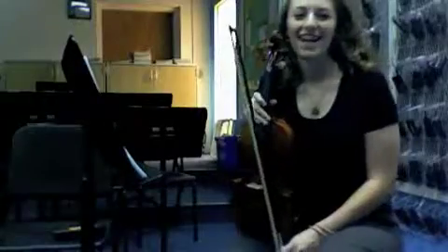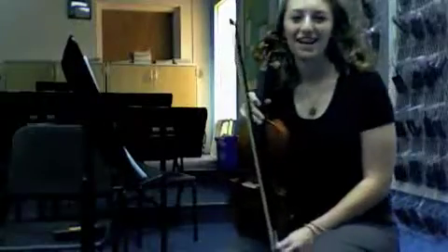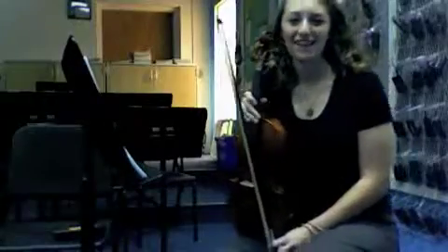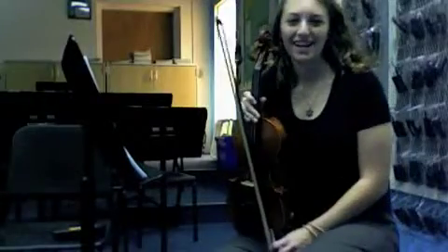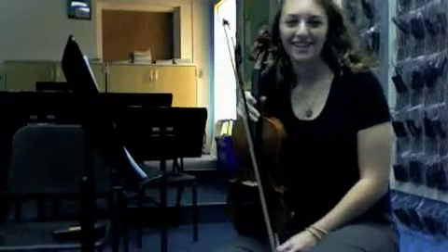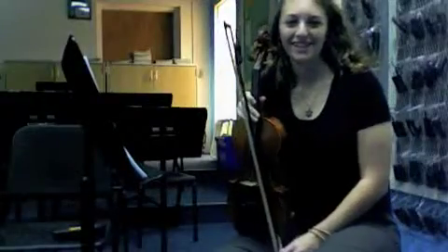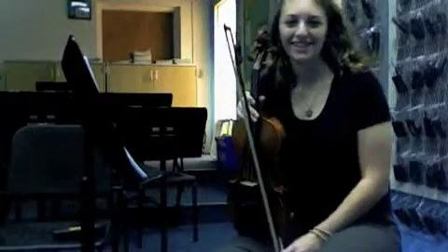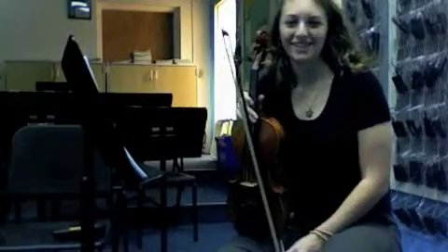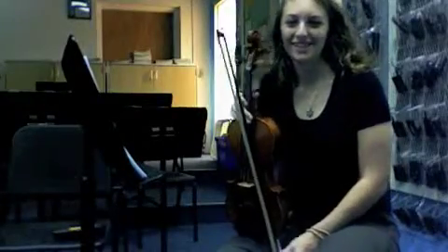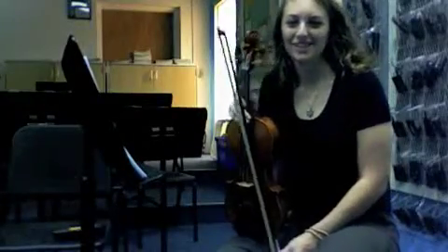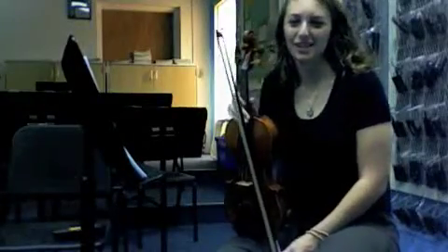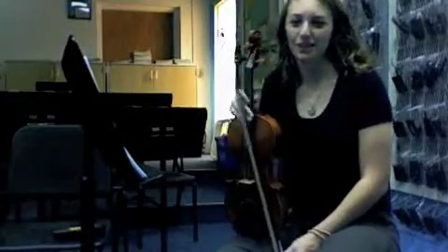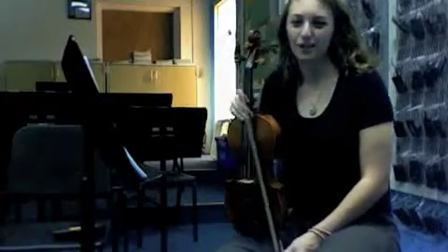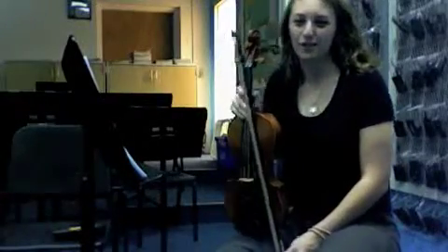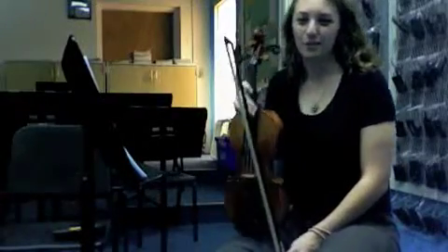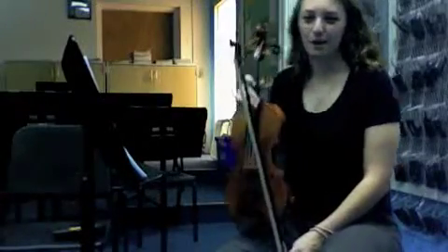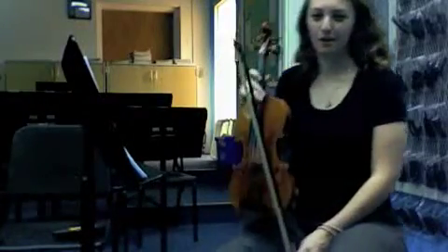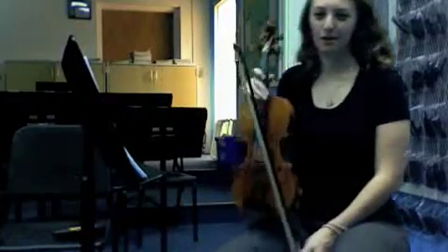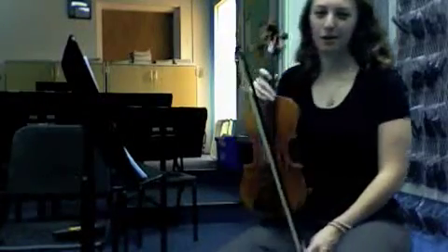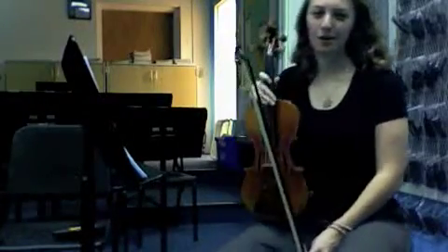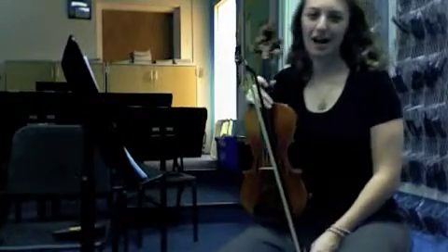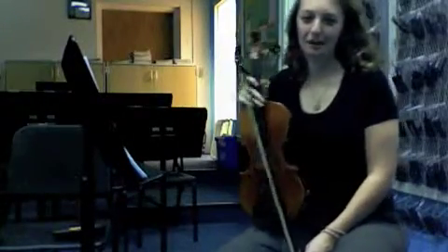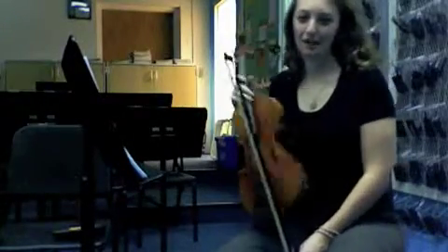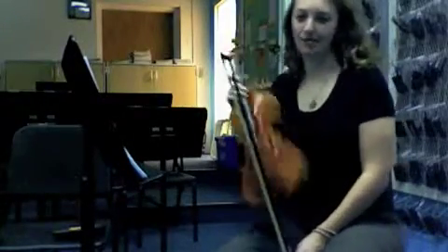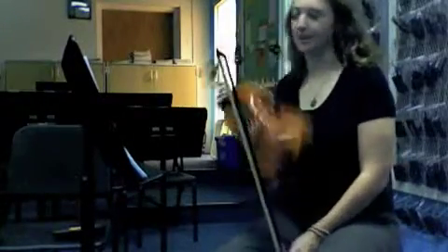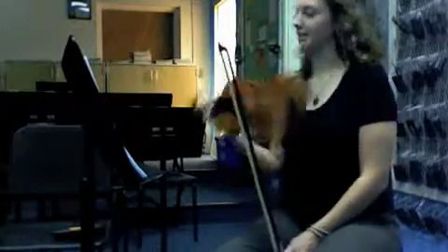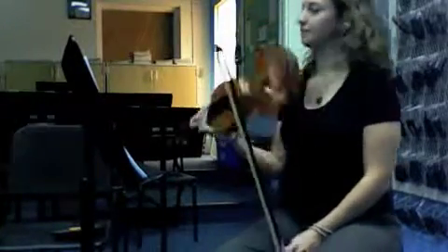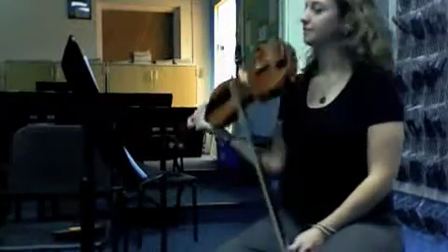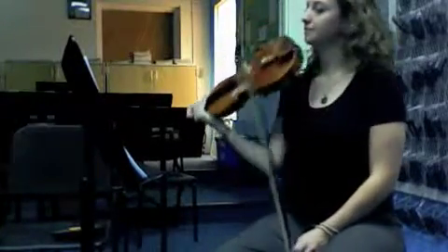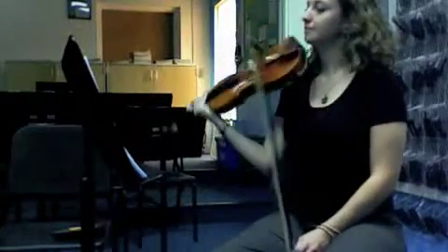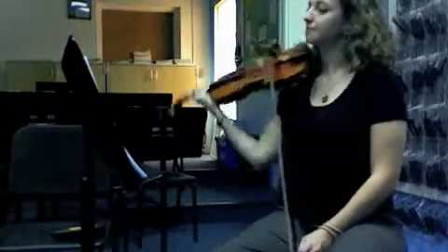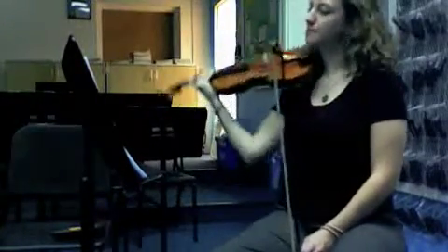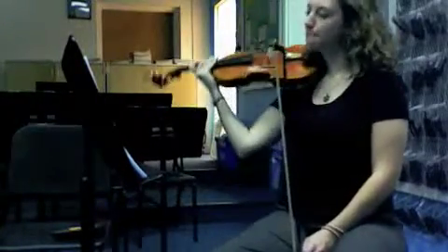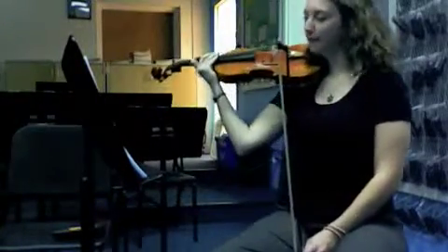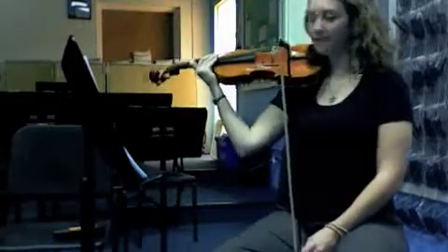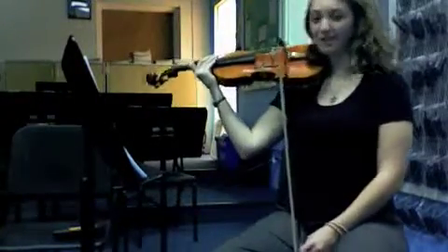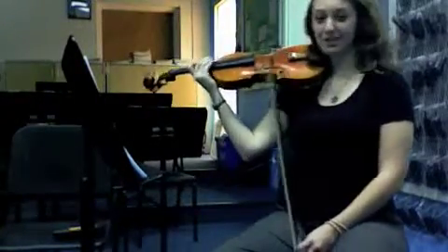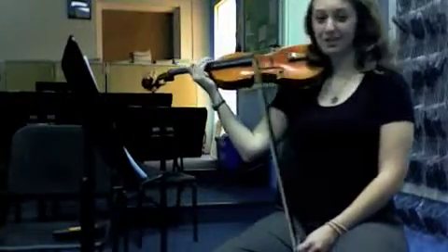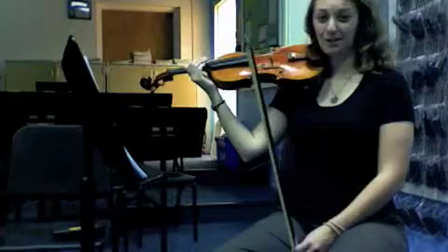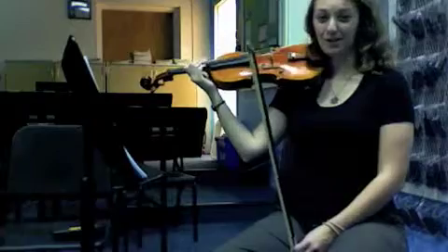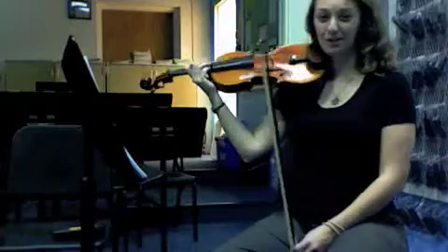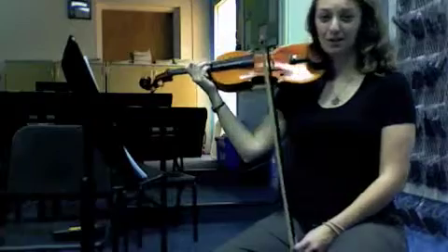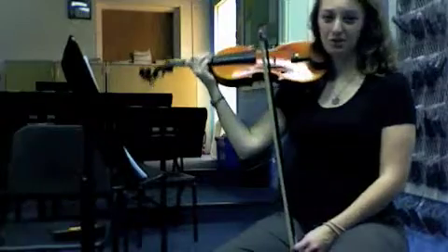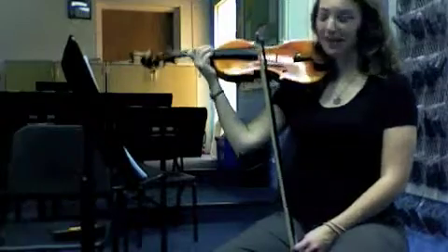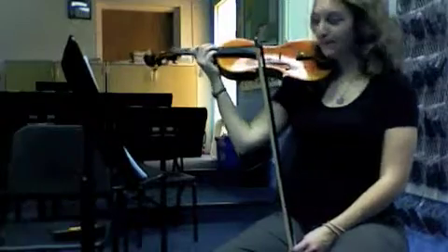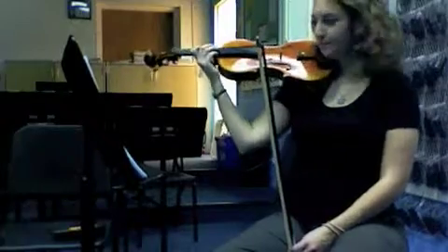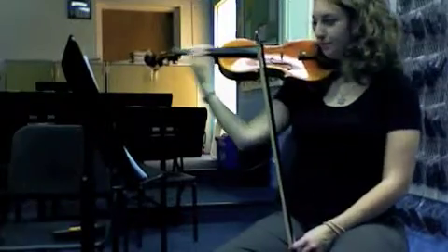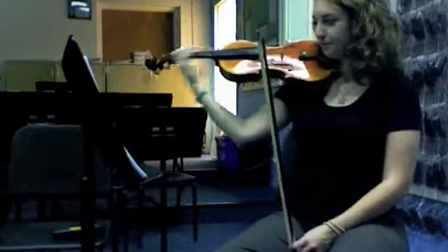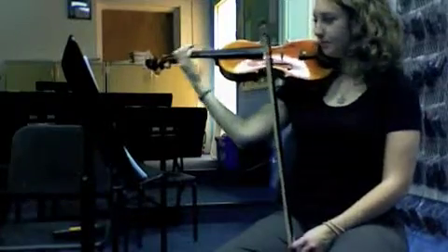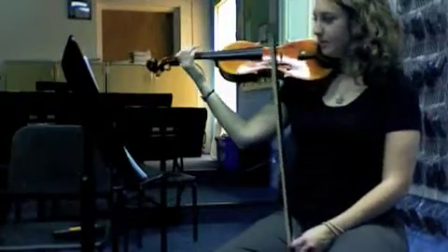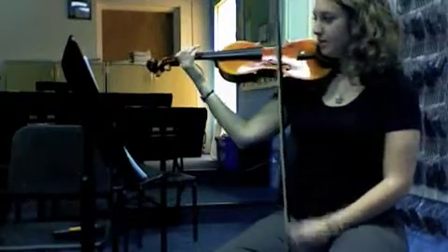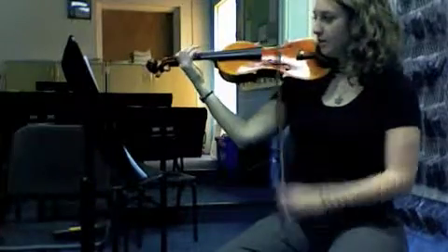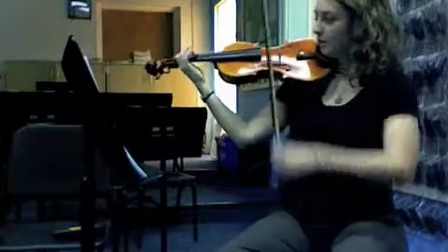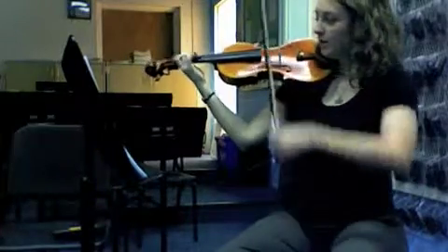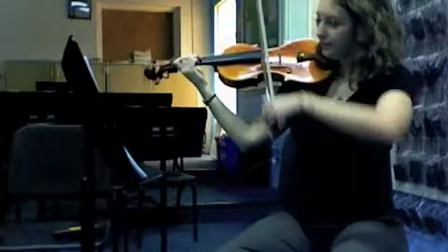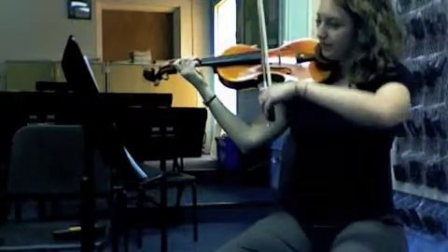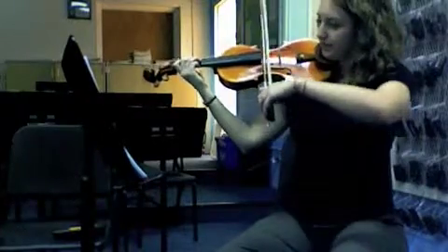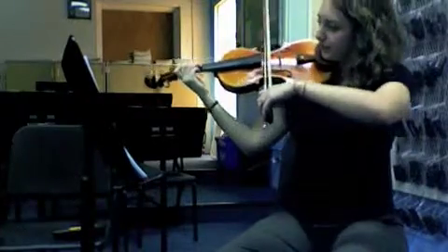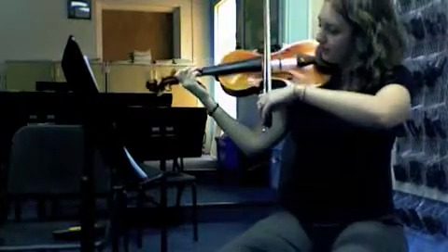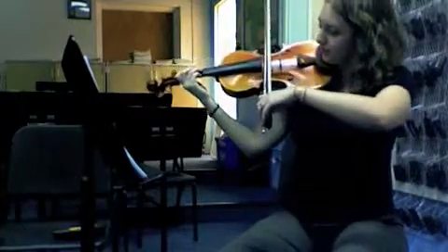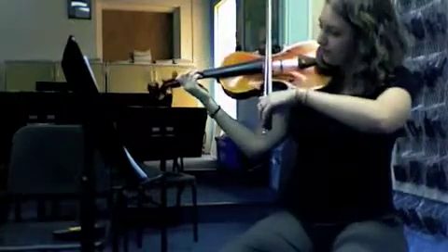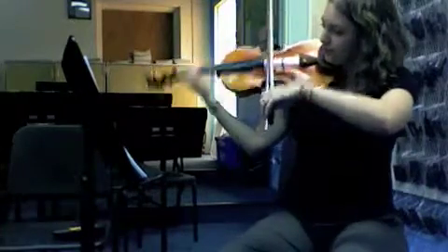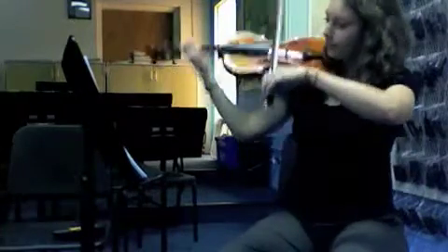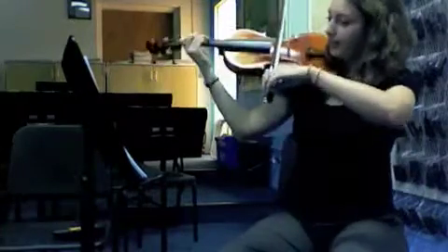Hey violins, this is the first part for African Bell Carol. We're going to start right in measure 9. One, two, three.